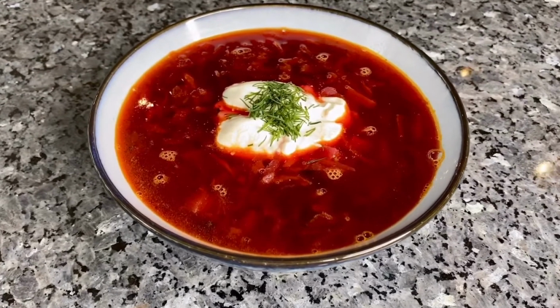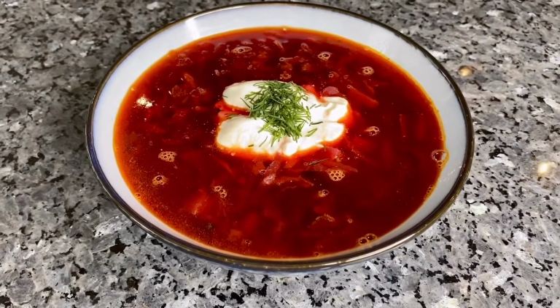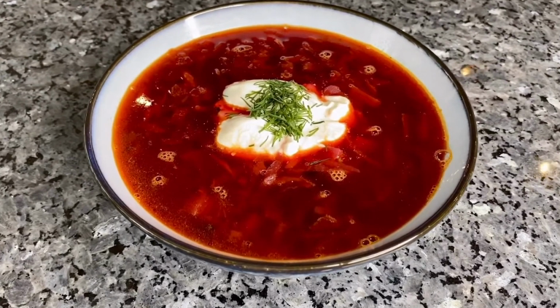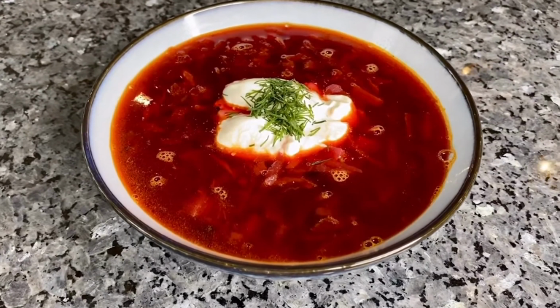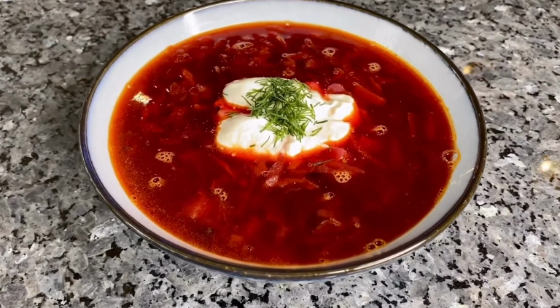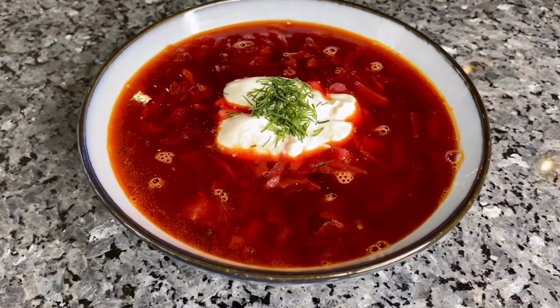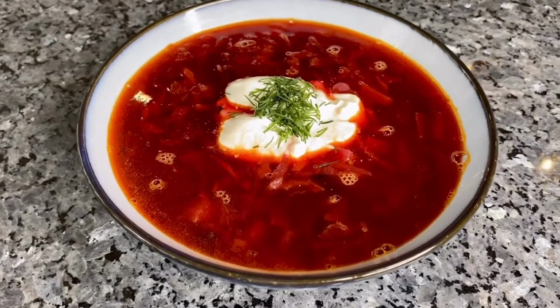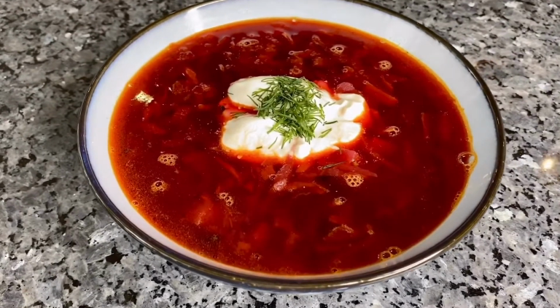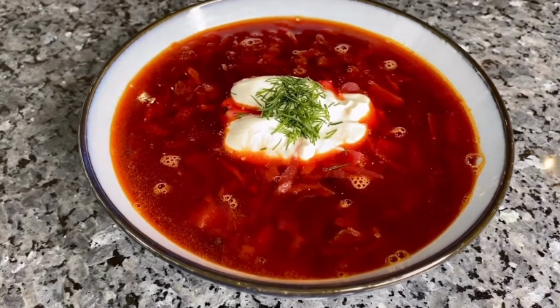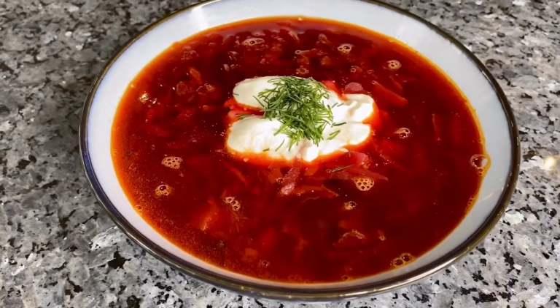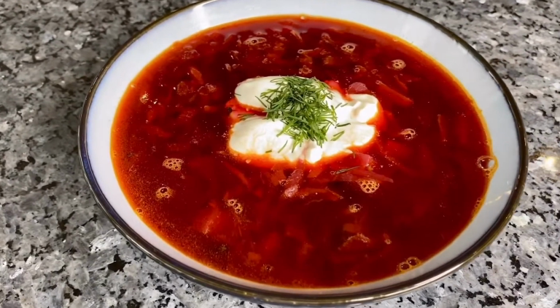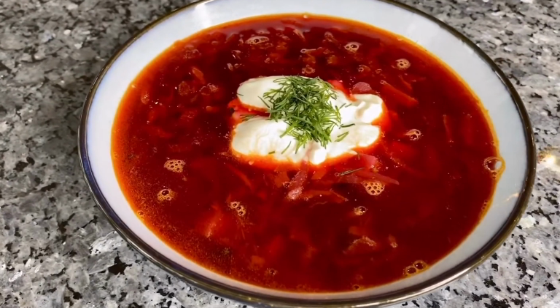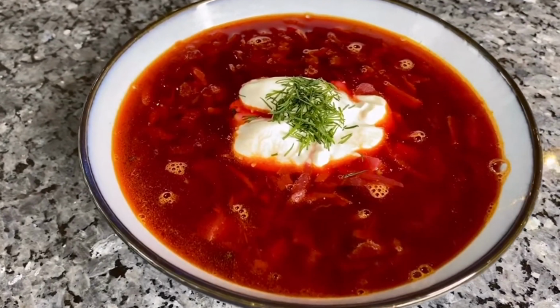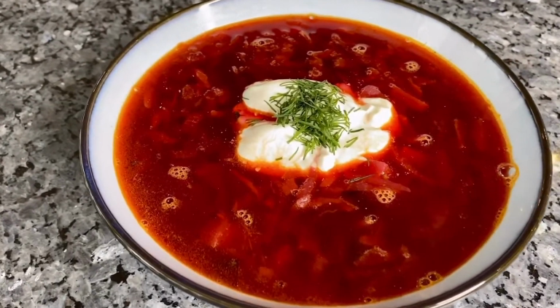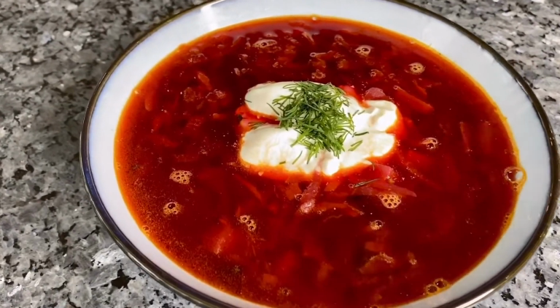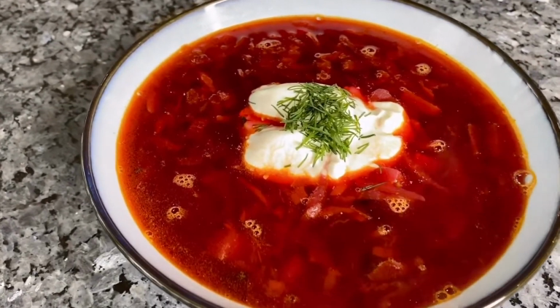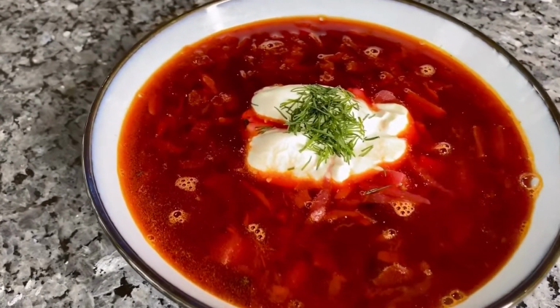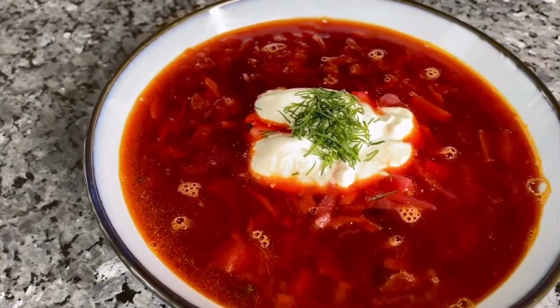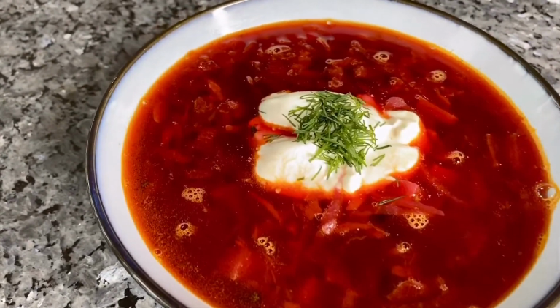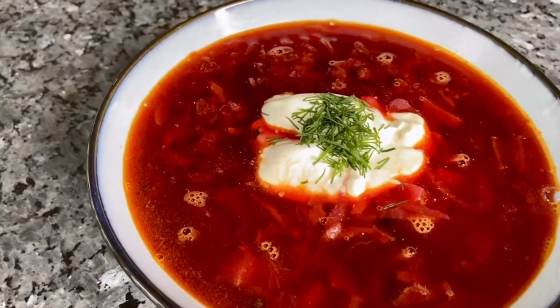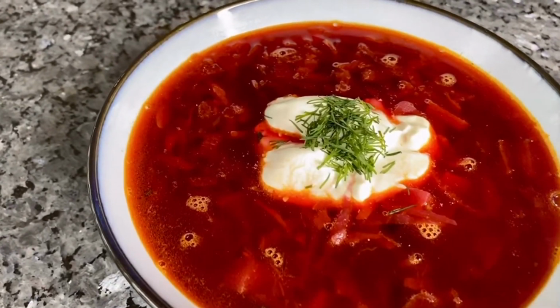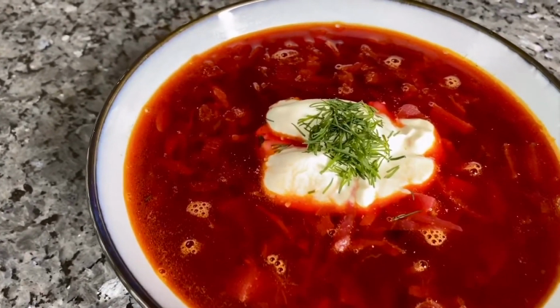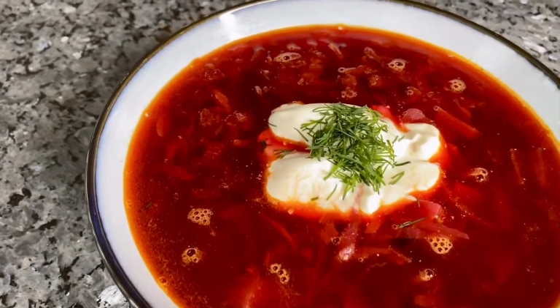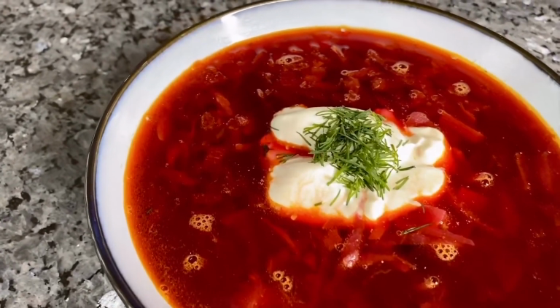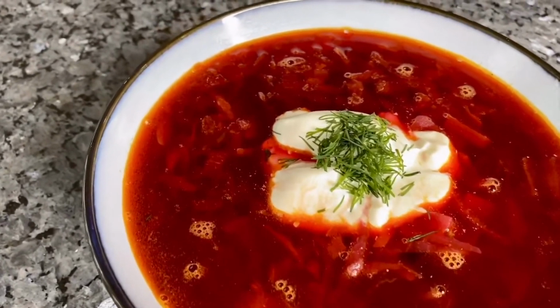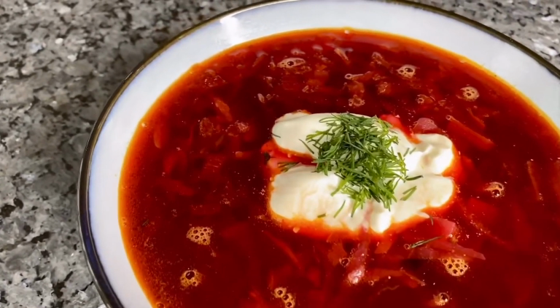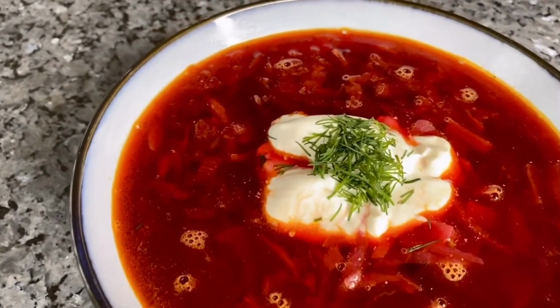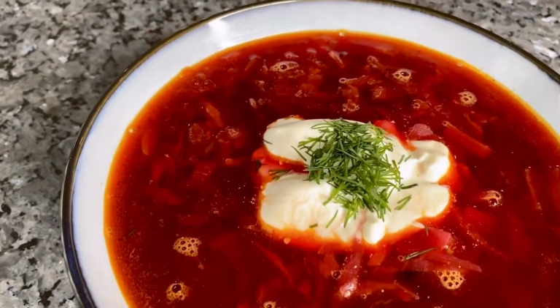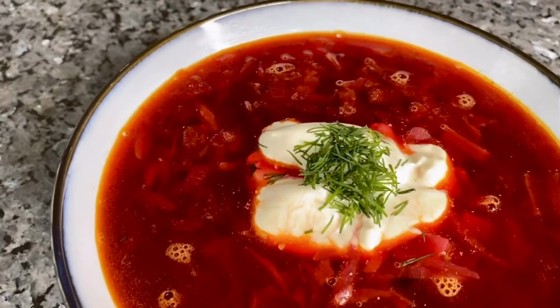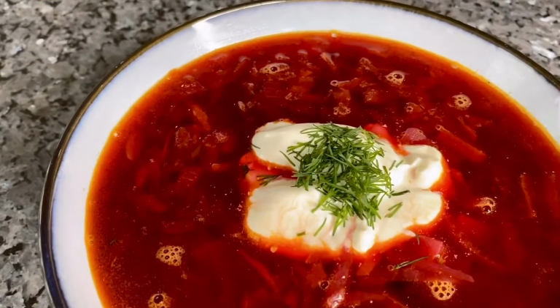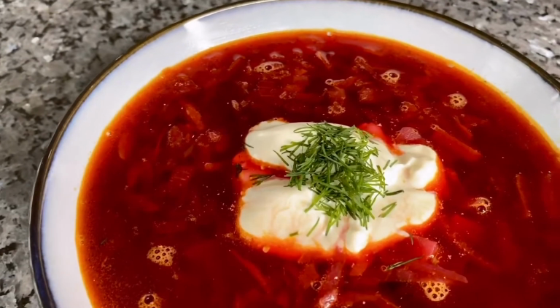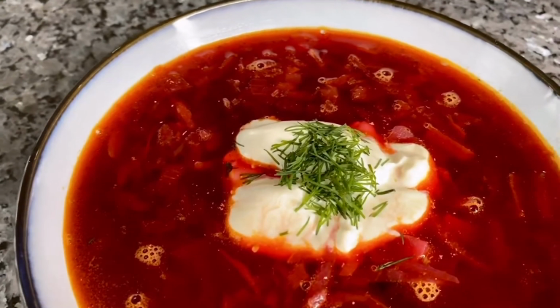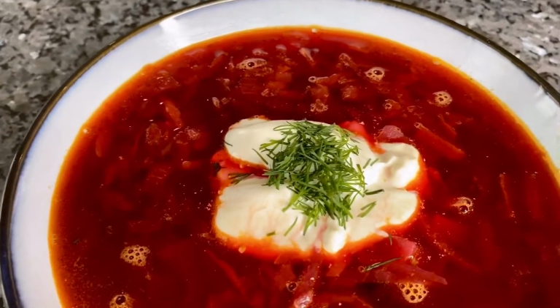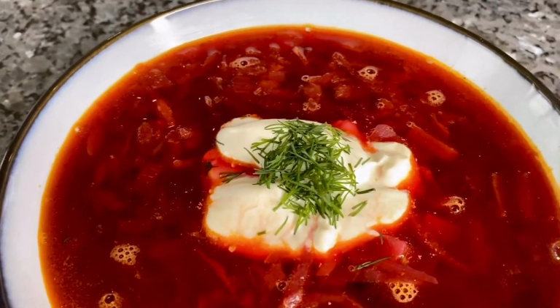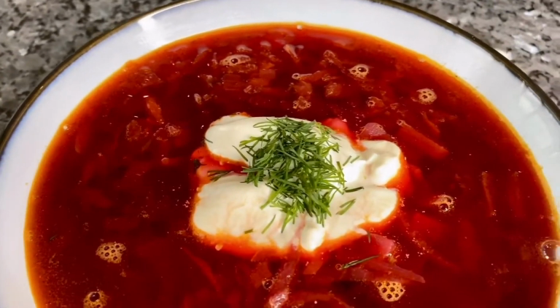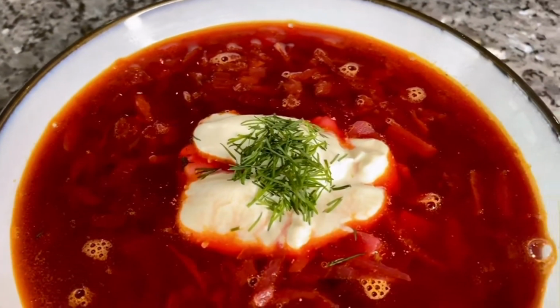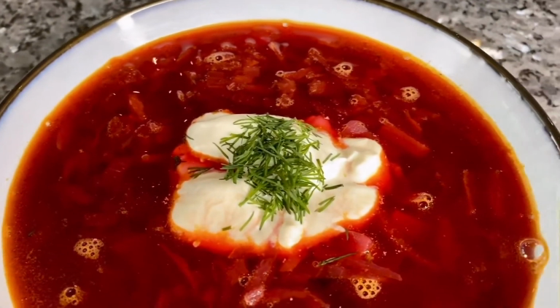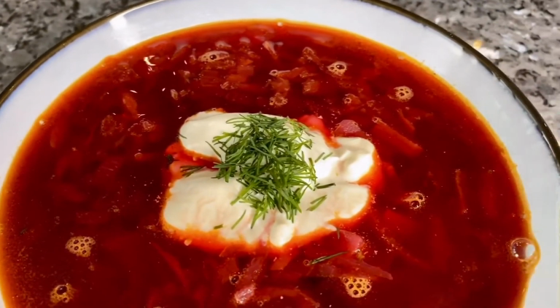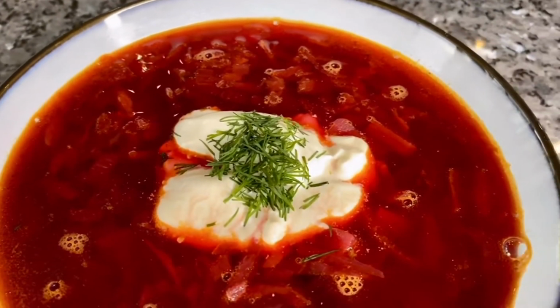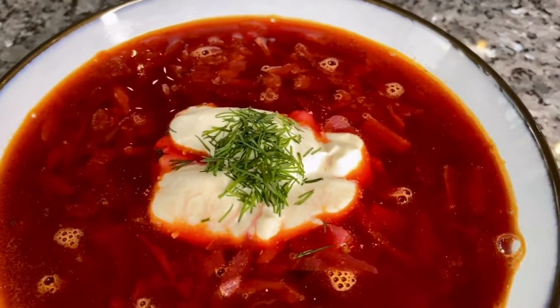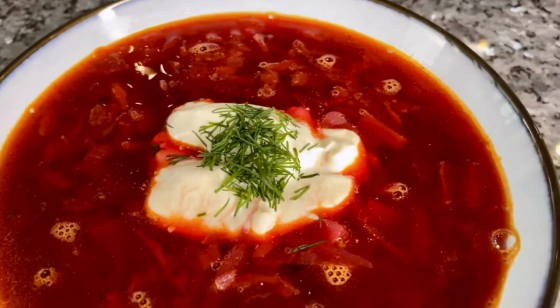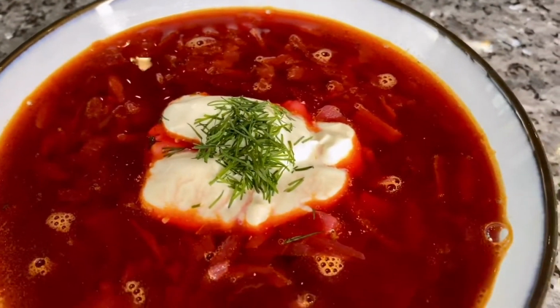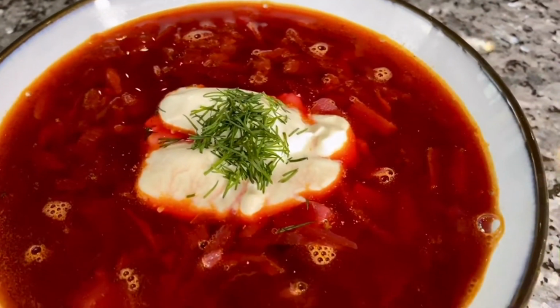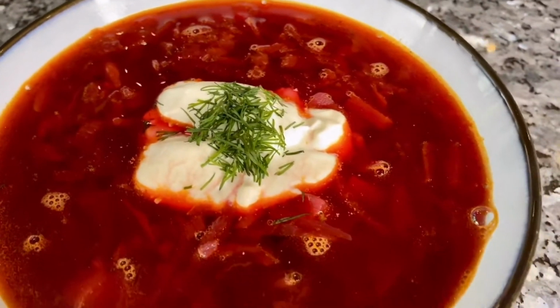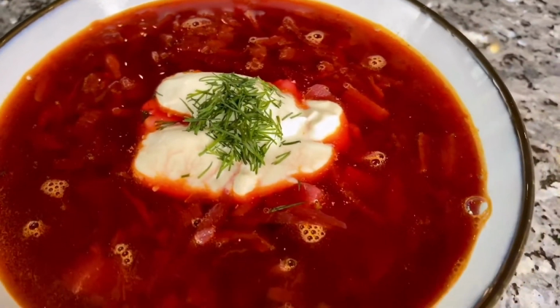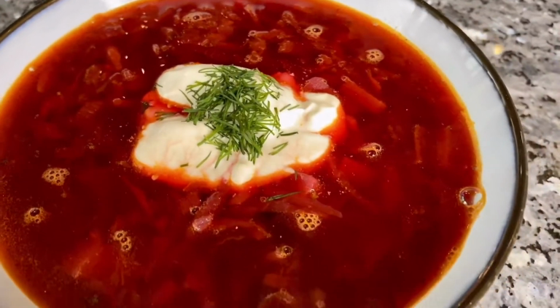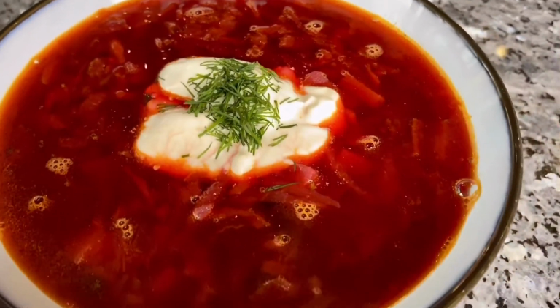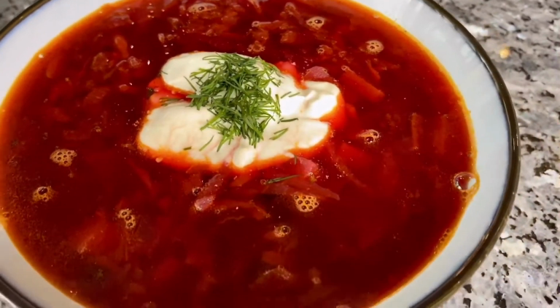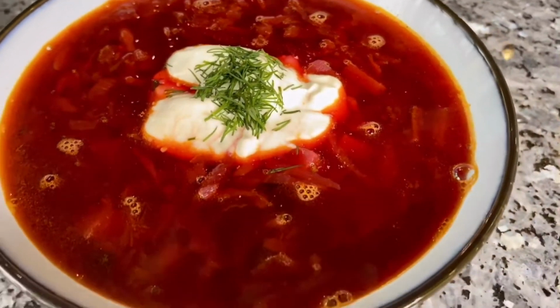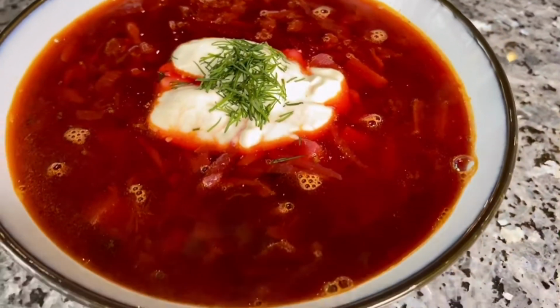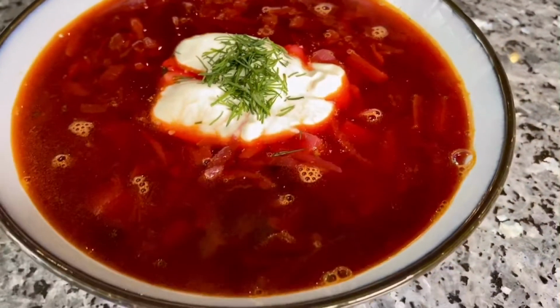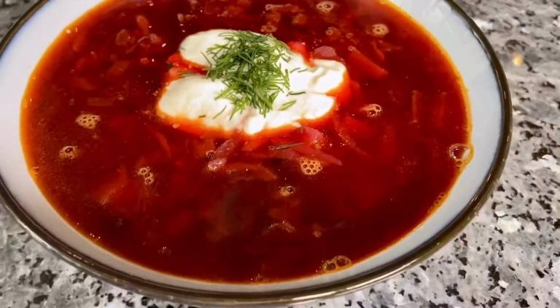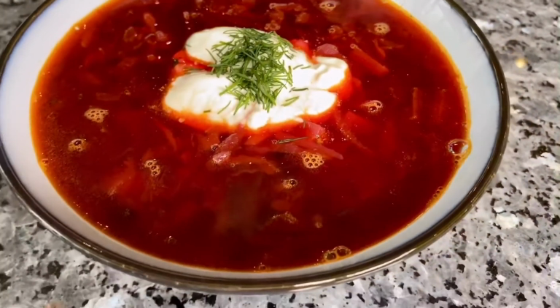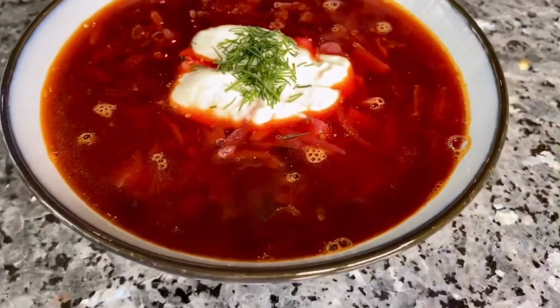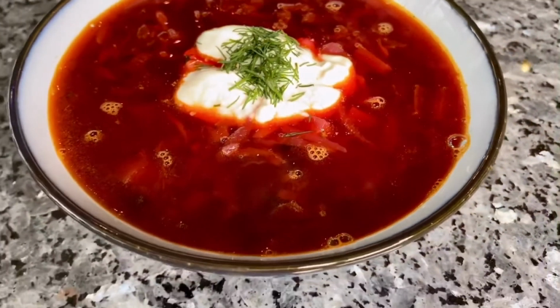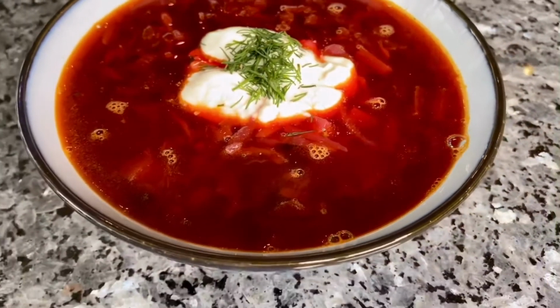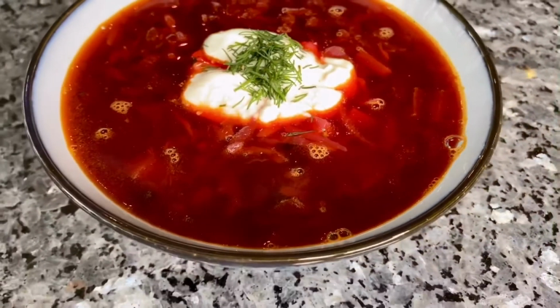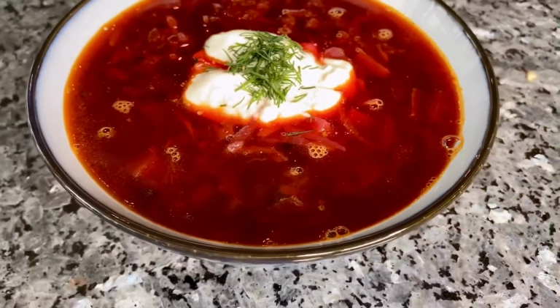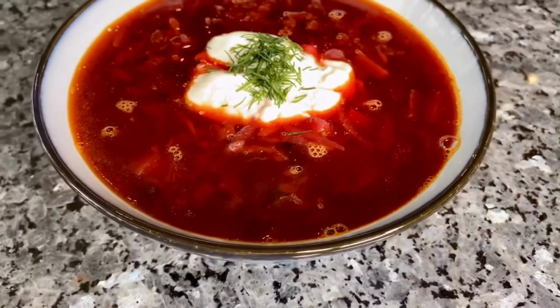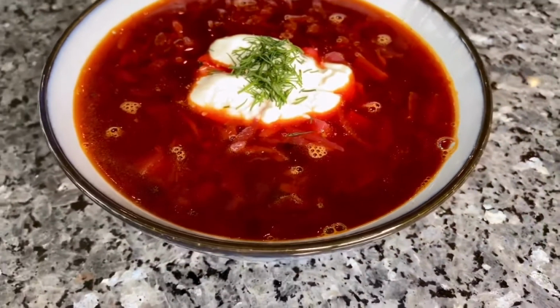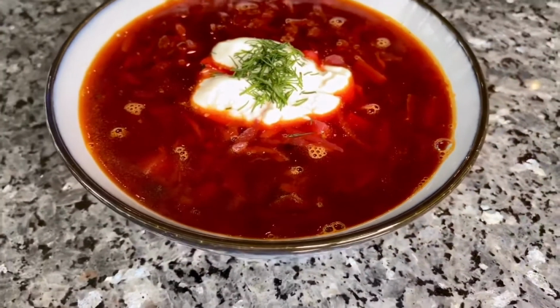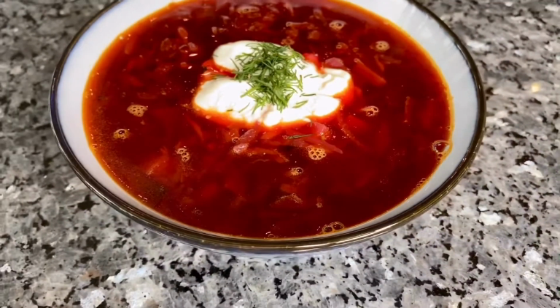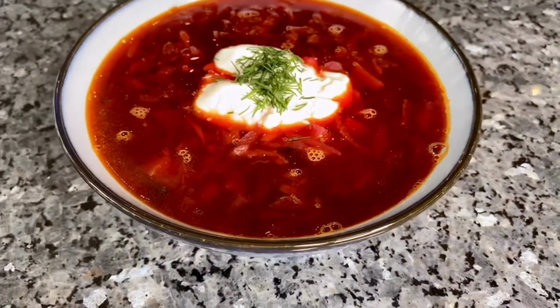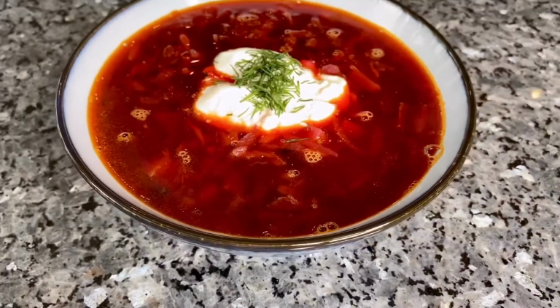Ukrainian borsh. Everyone knows what it is, and many people around the world have fallen in love with this iconic beetroot soup.